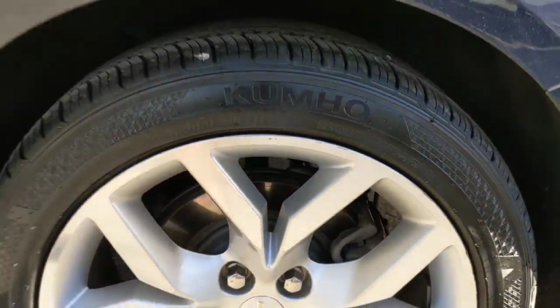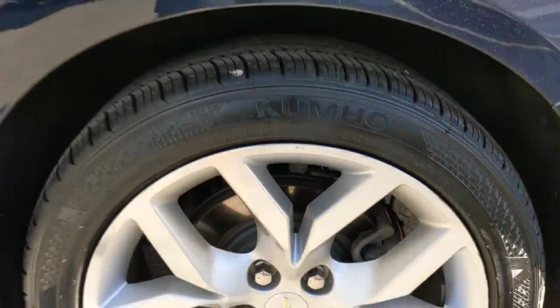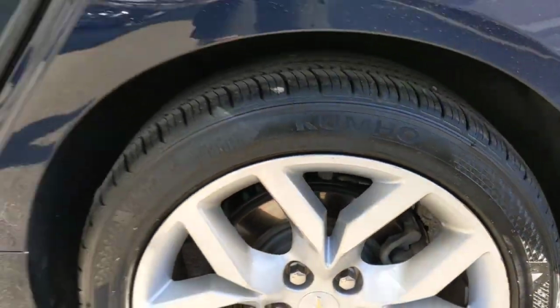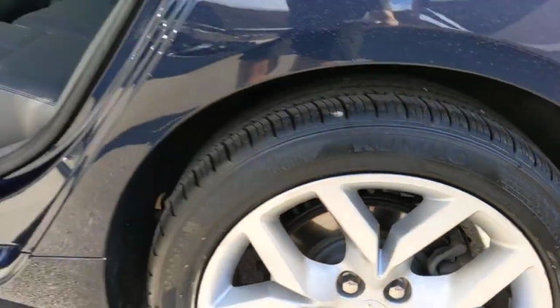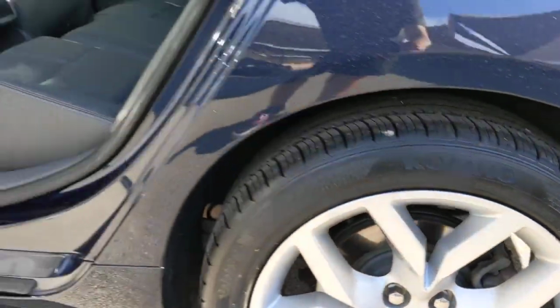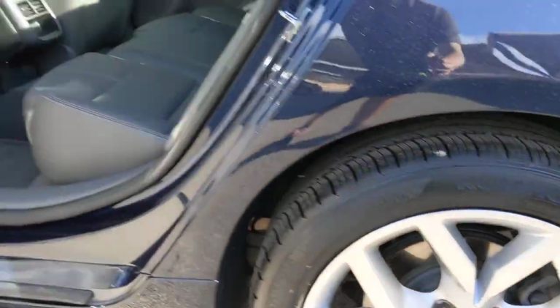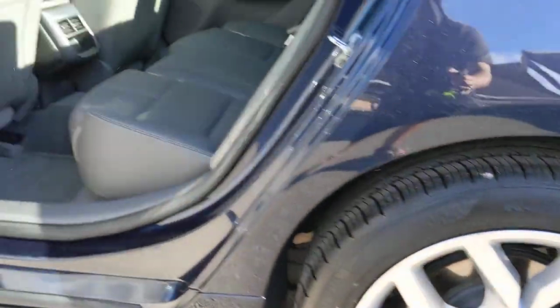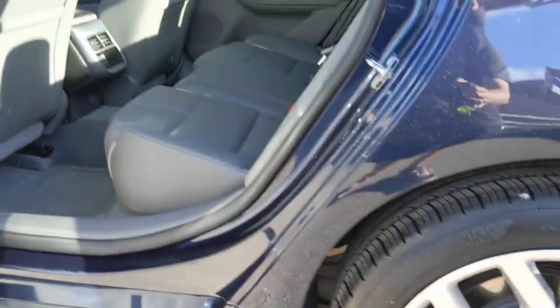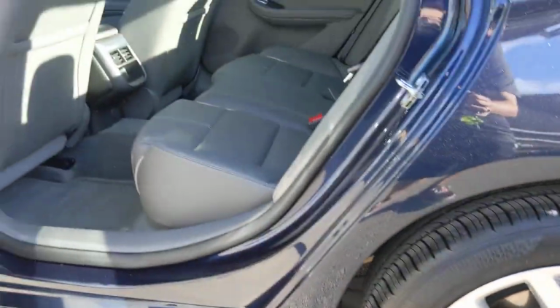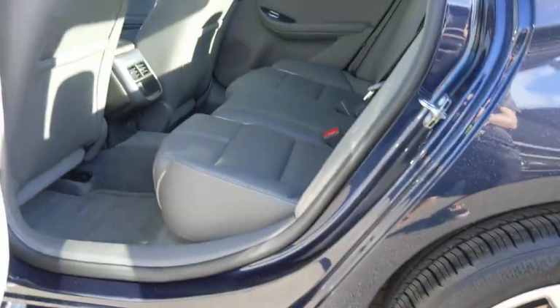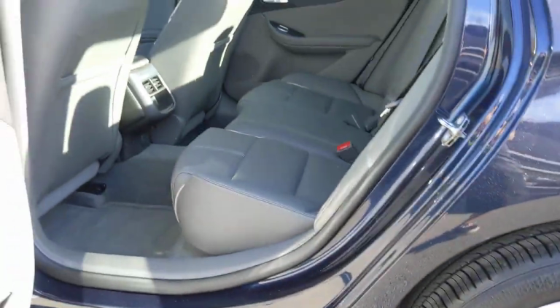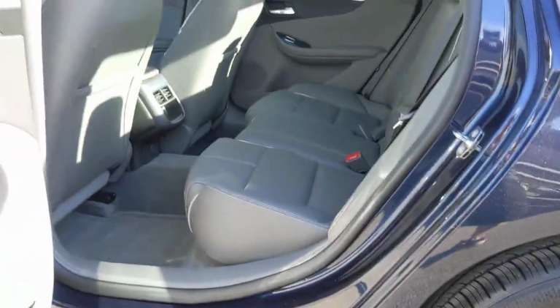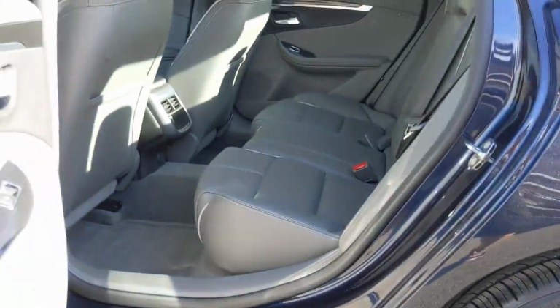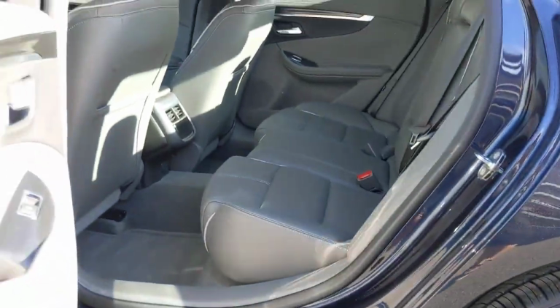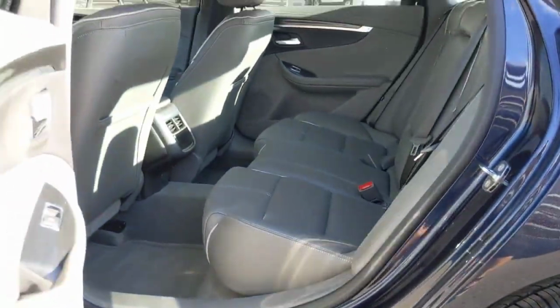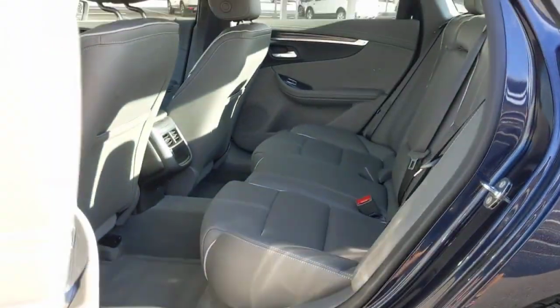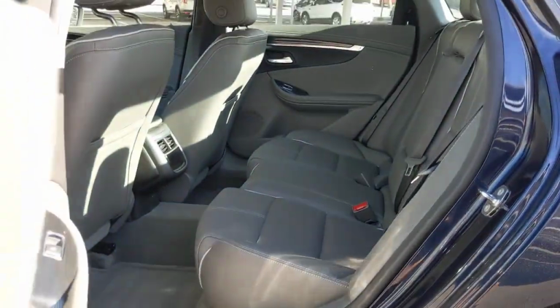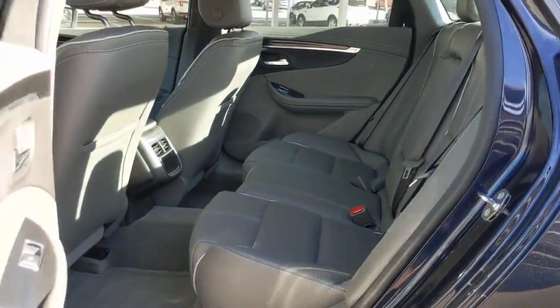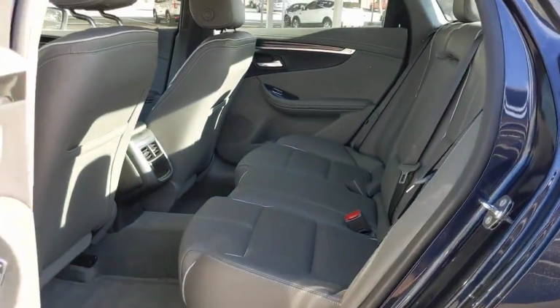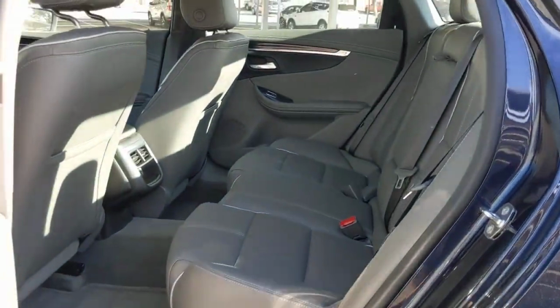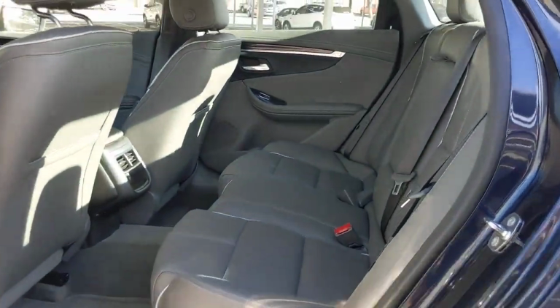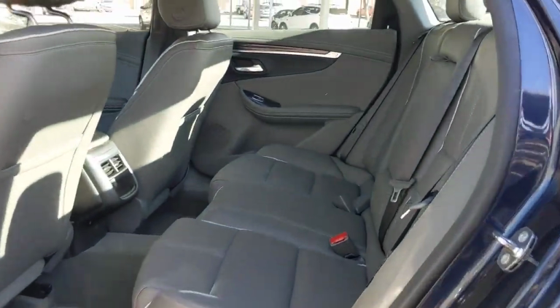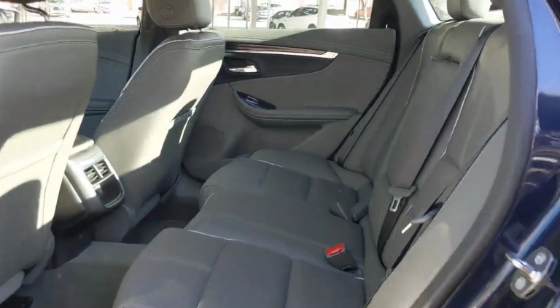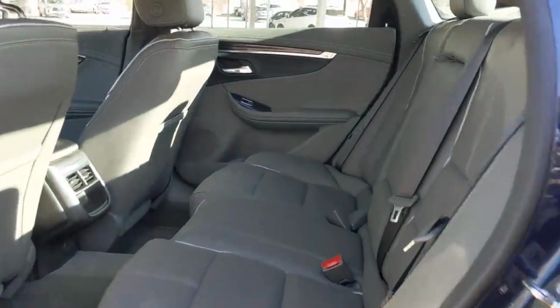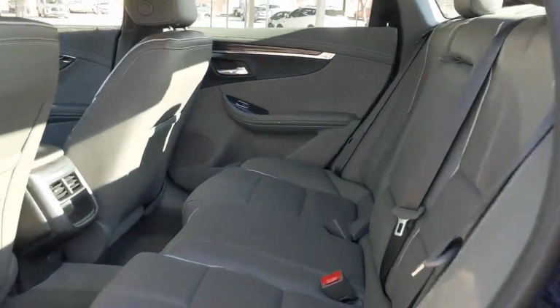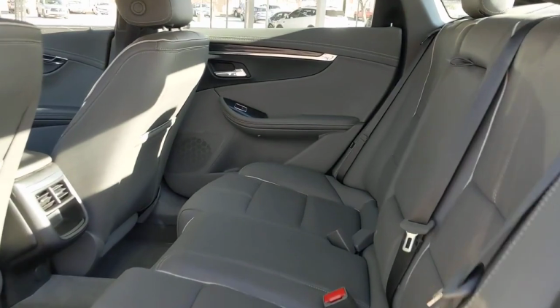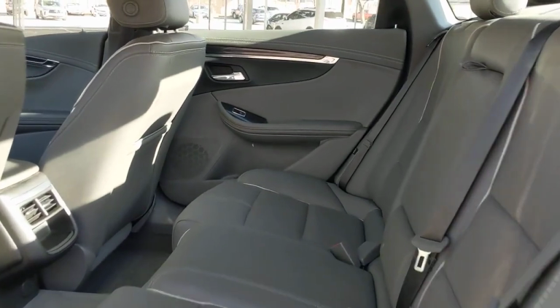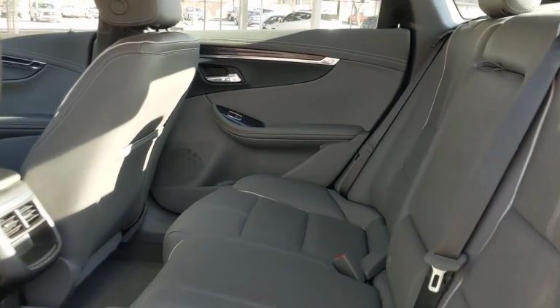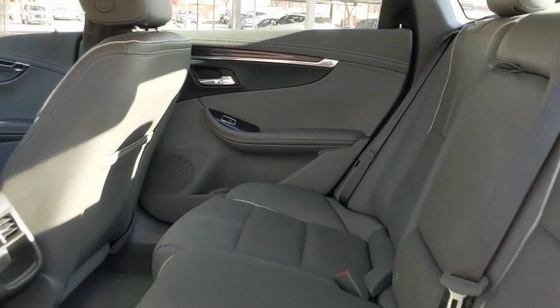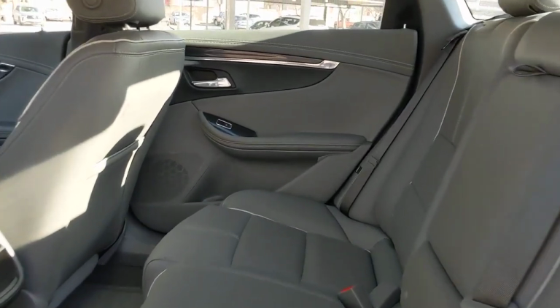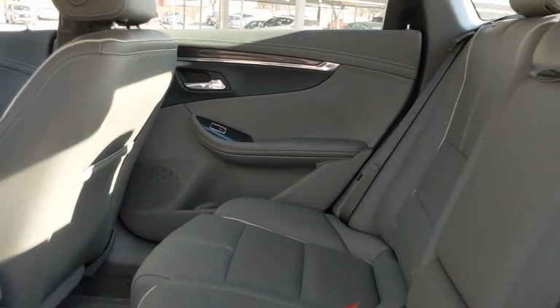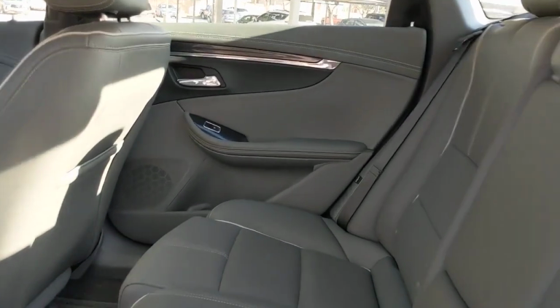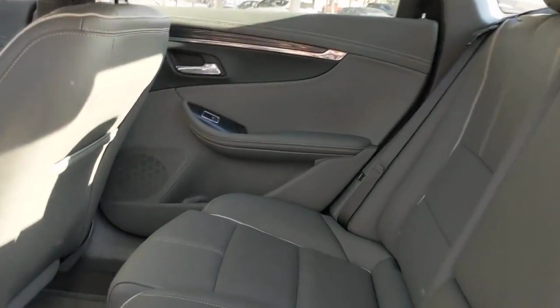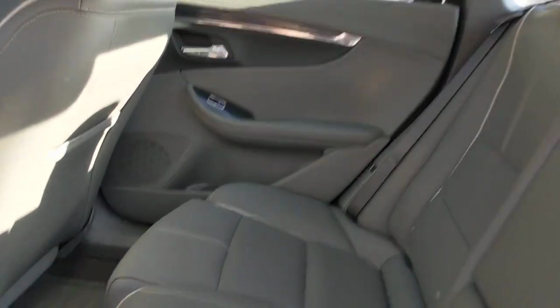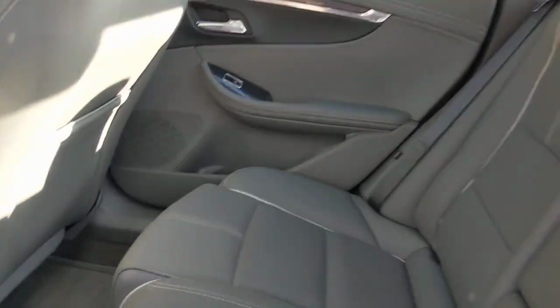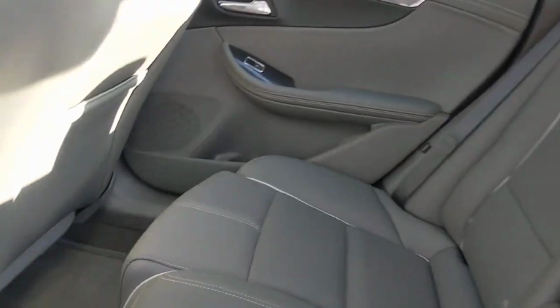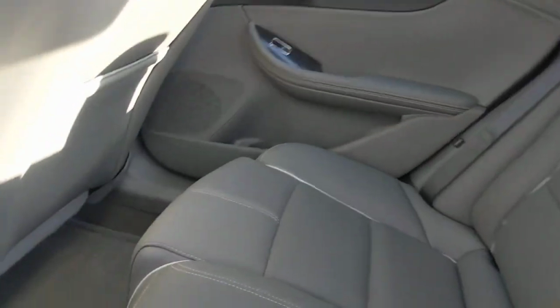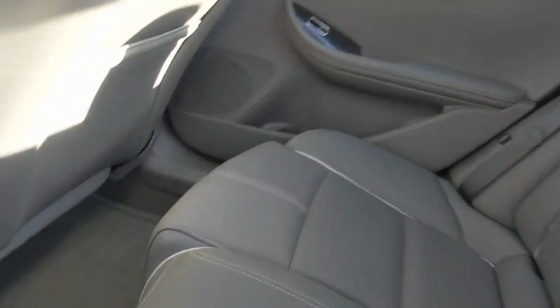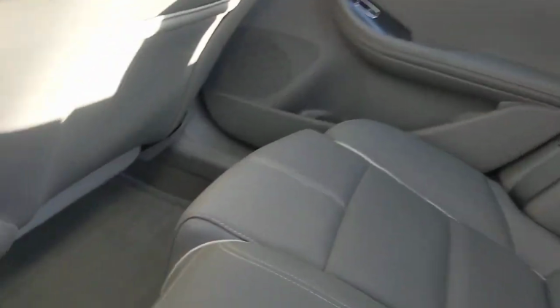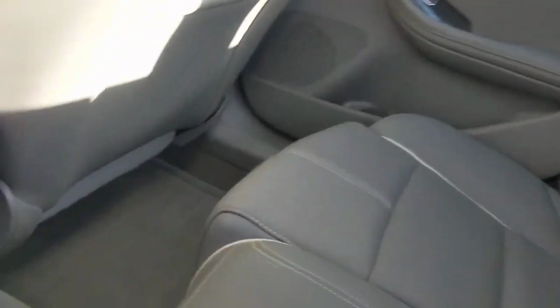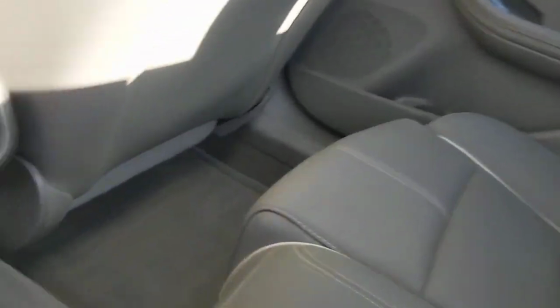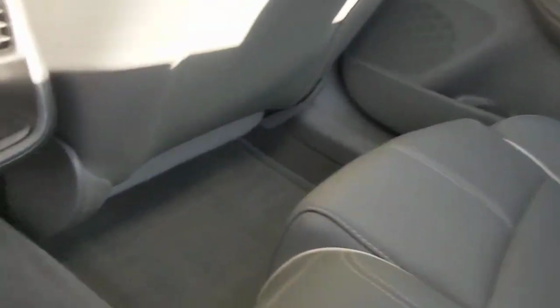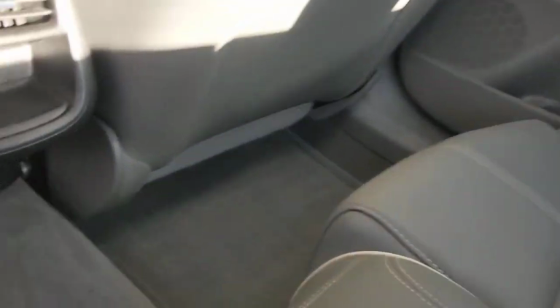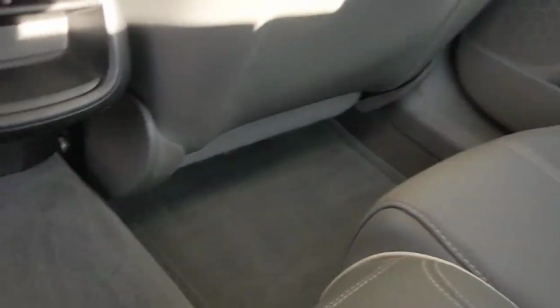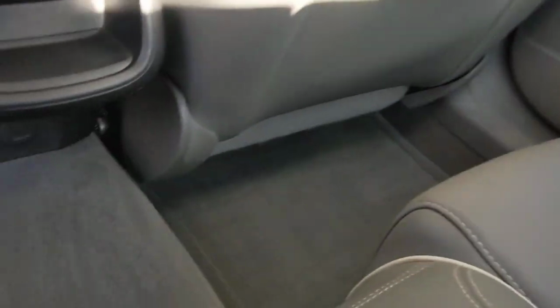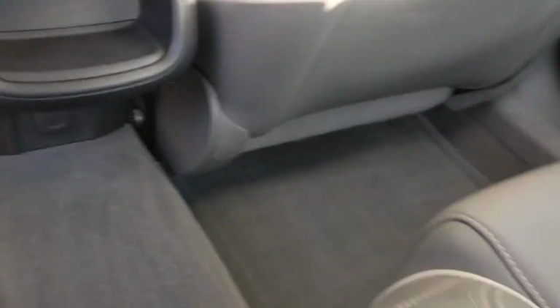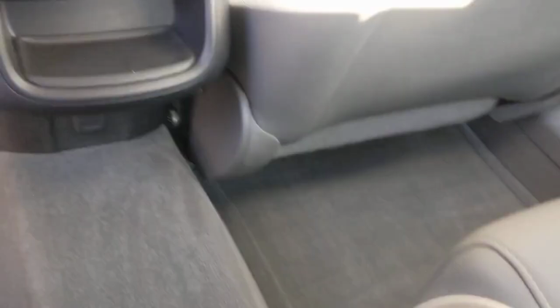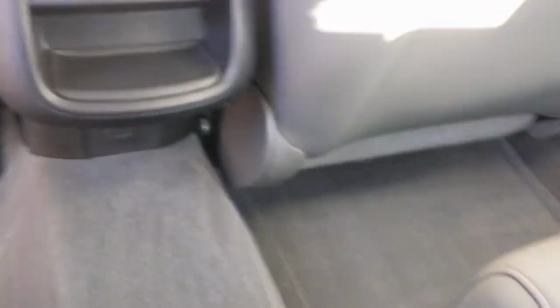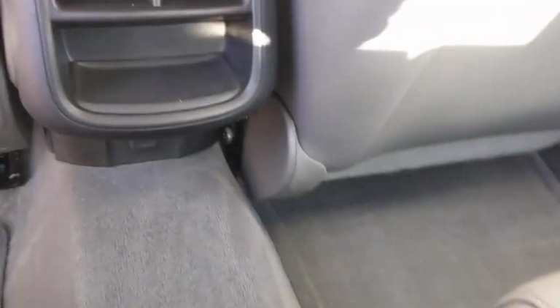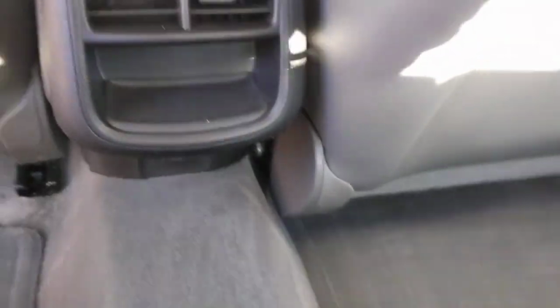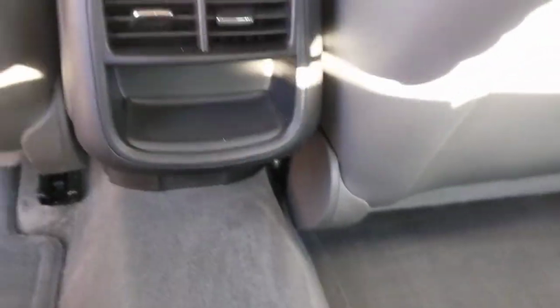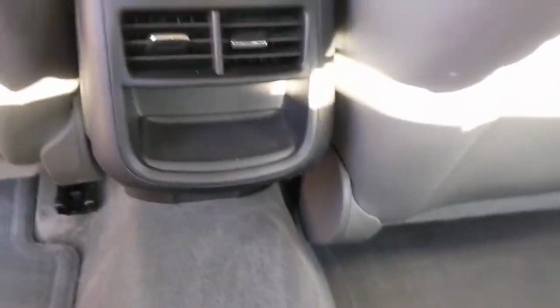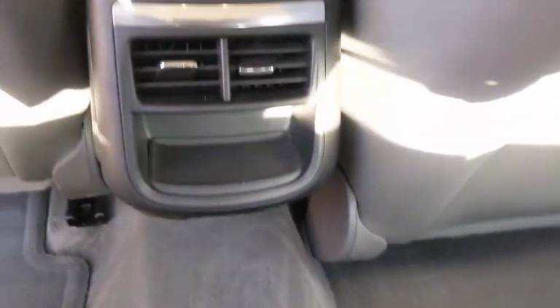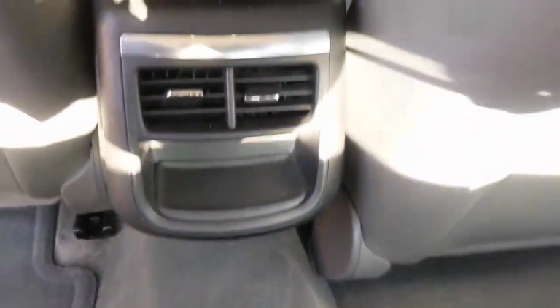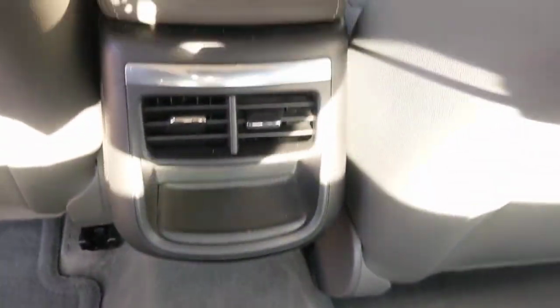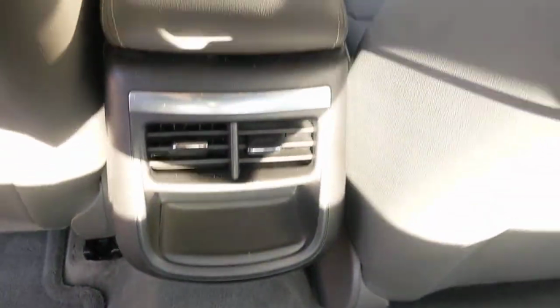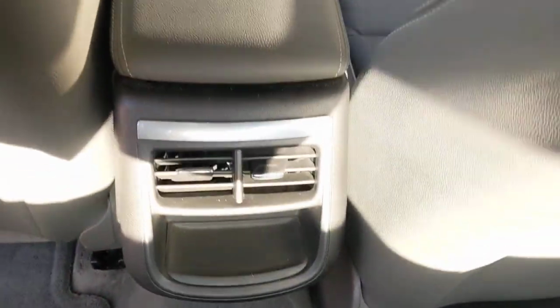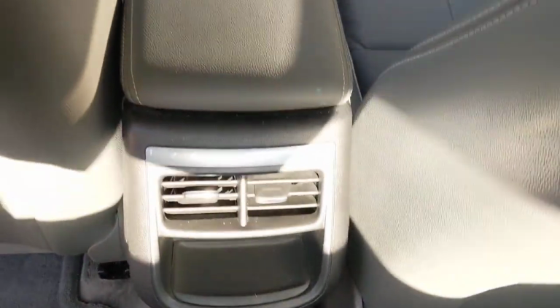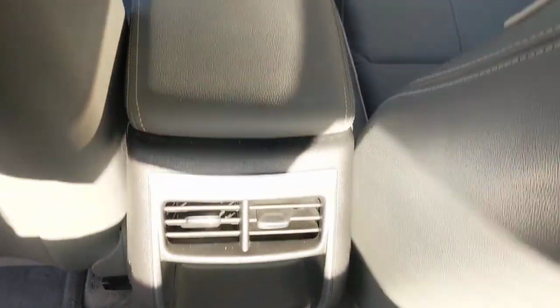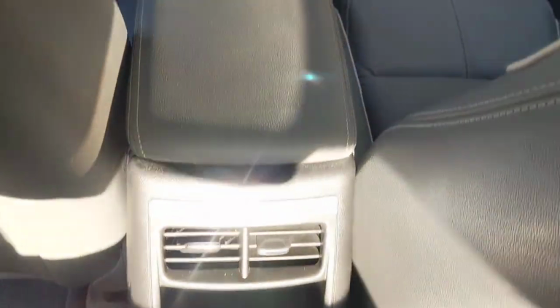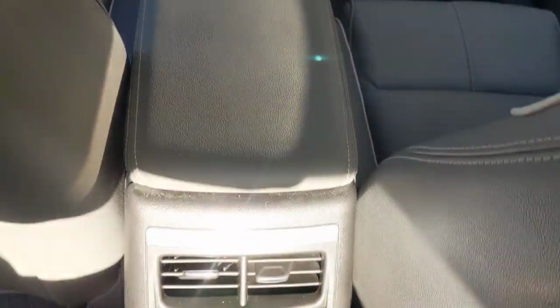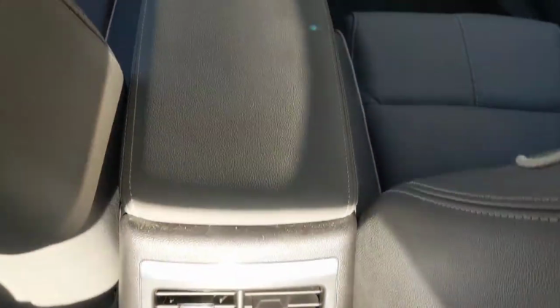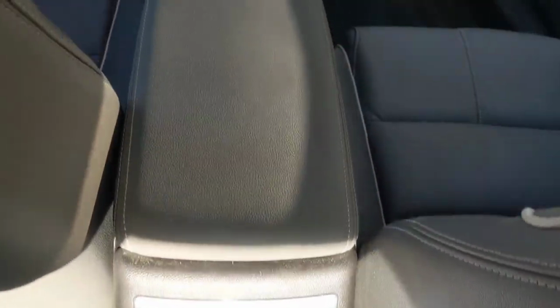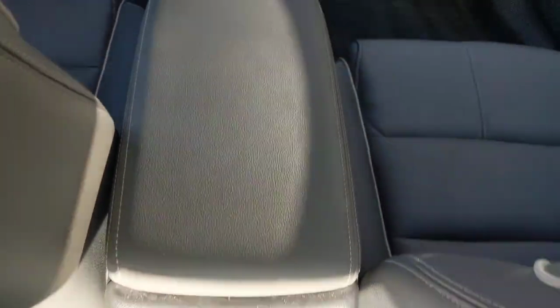Power passenger seat, heated mirrors, satellite radio, remote engine start, heated front seat.